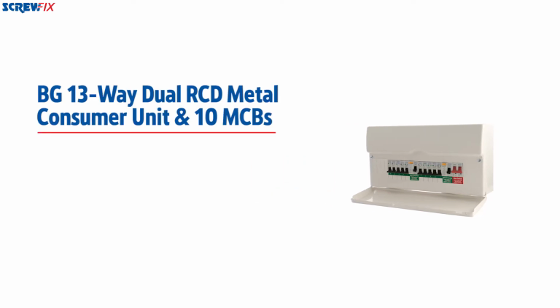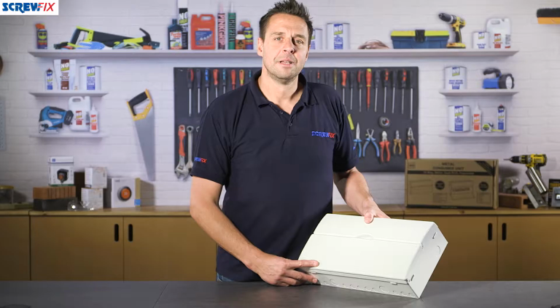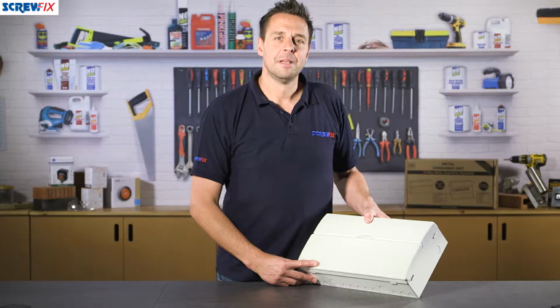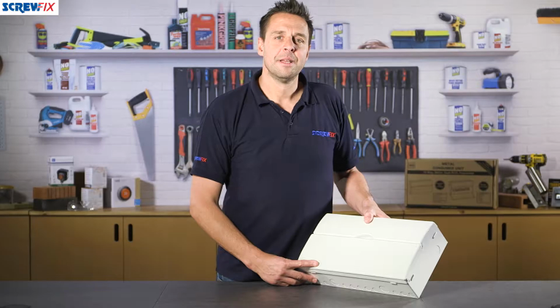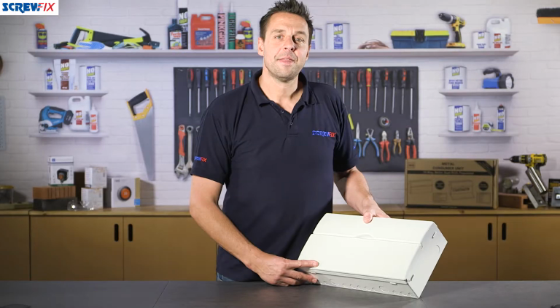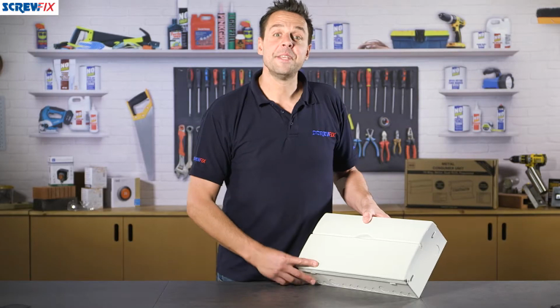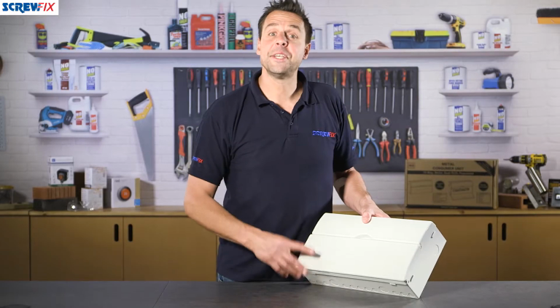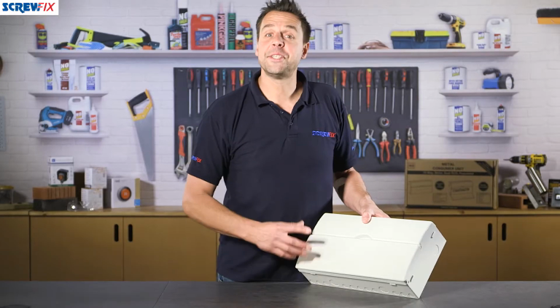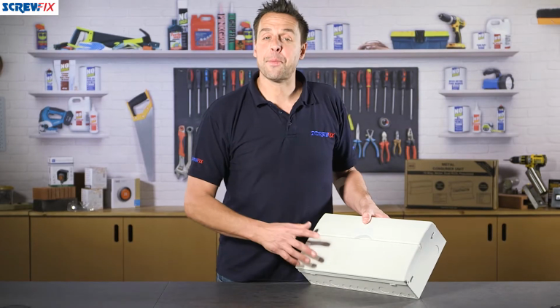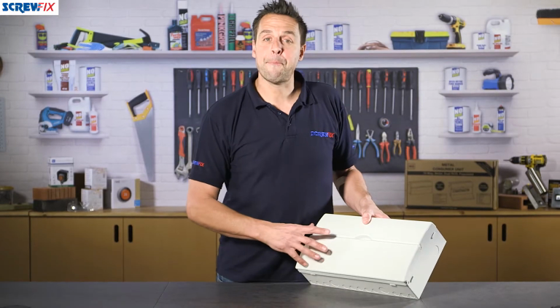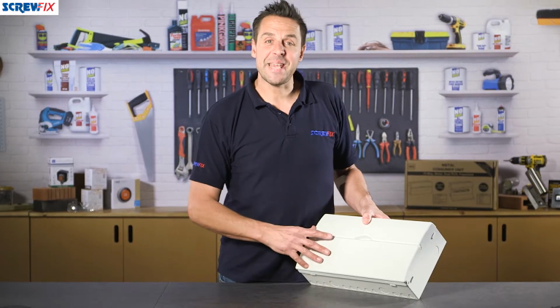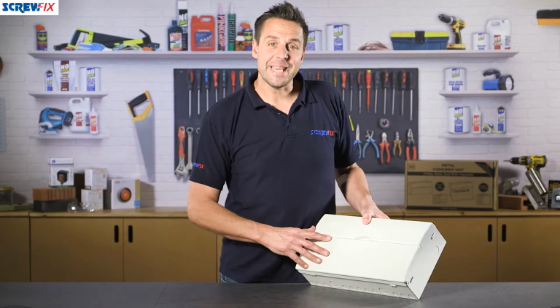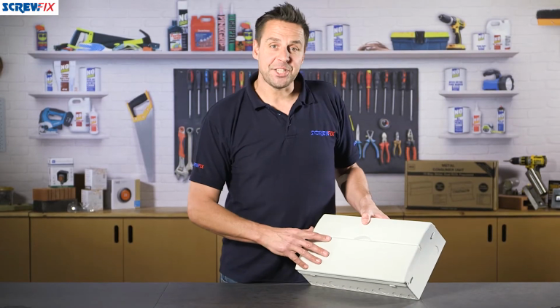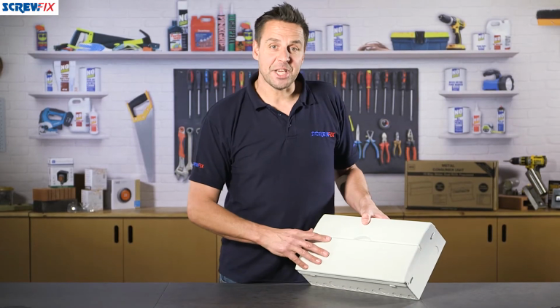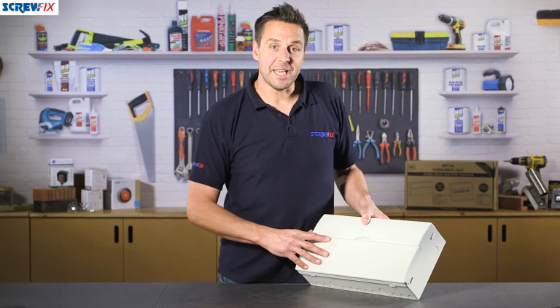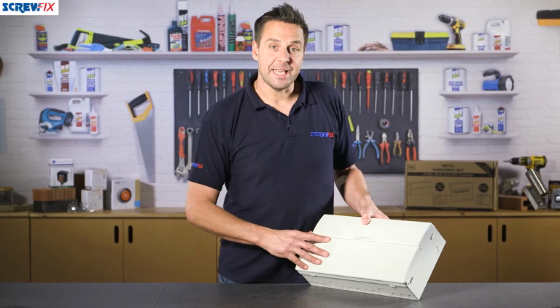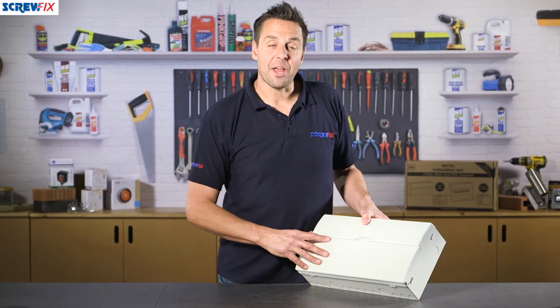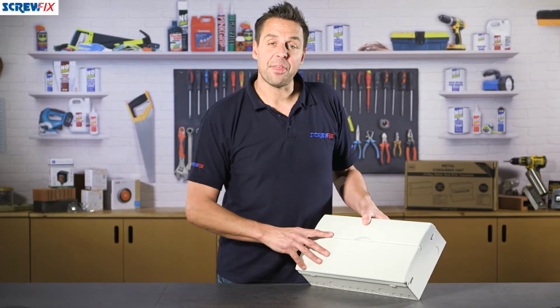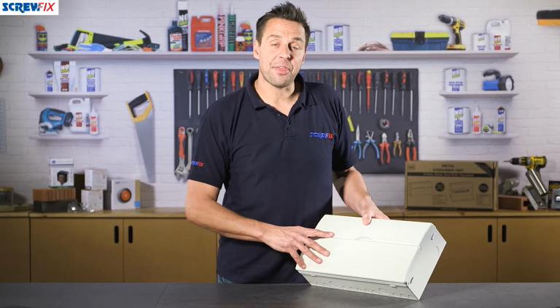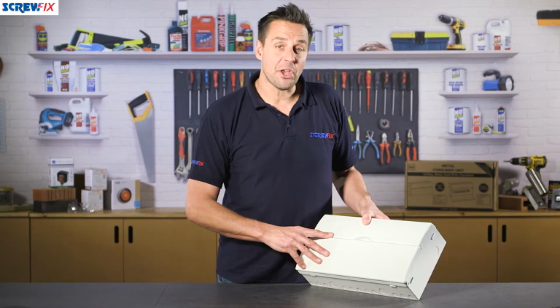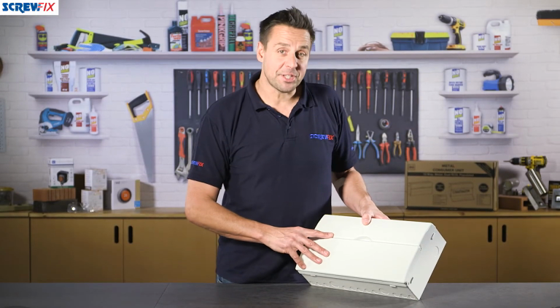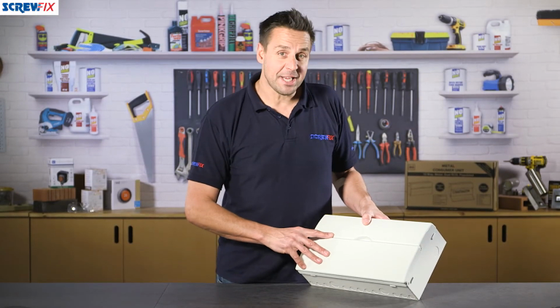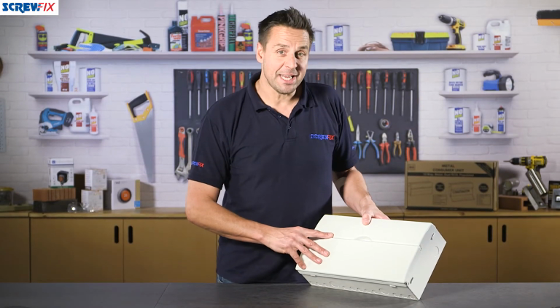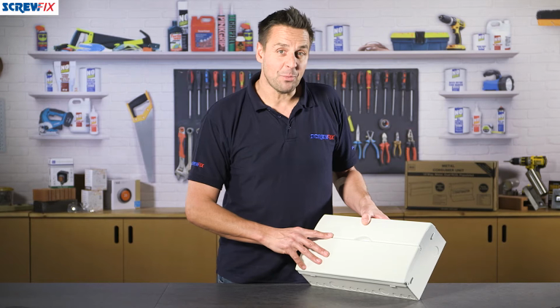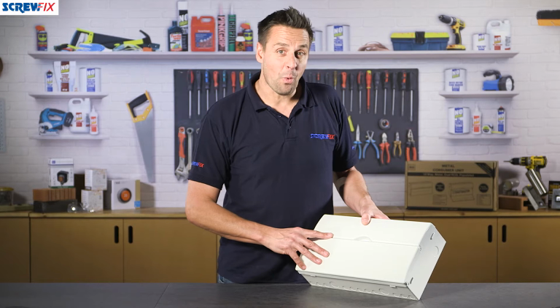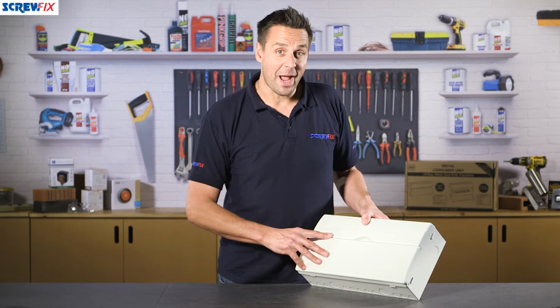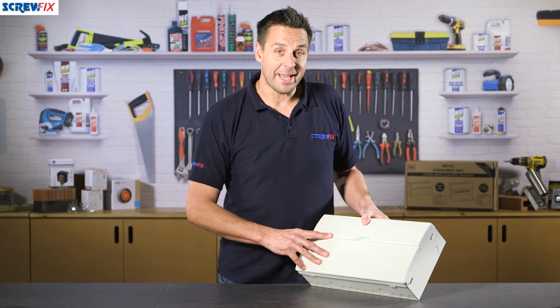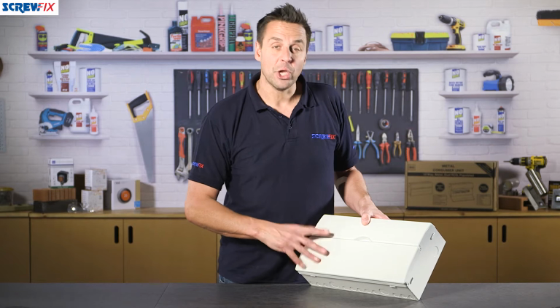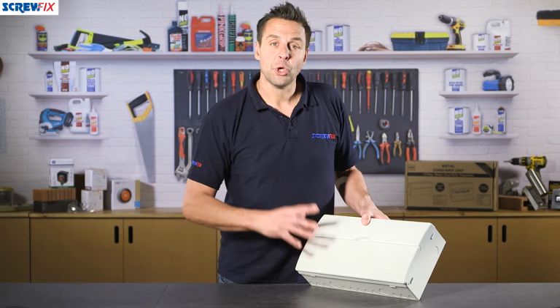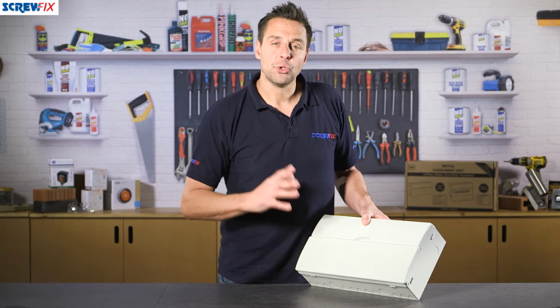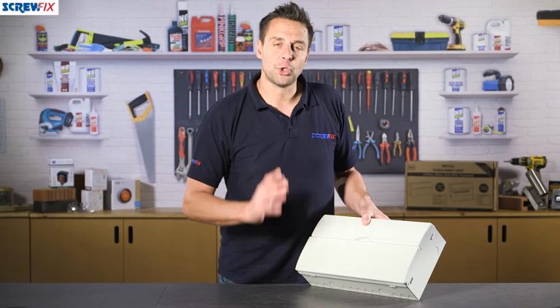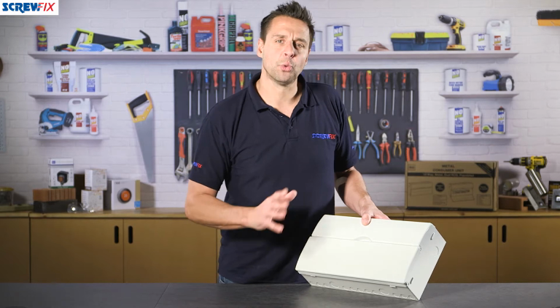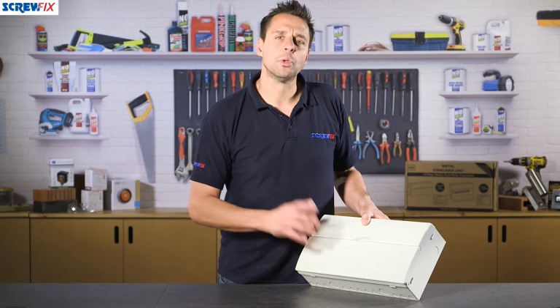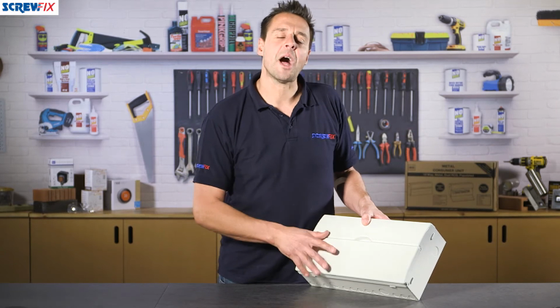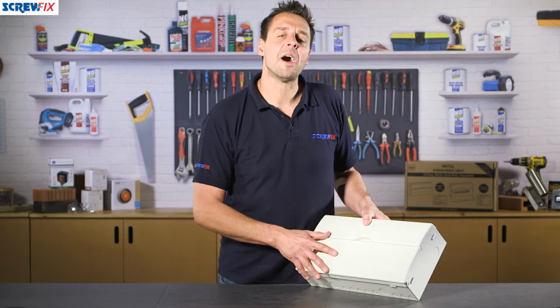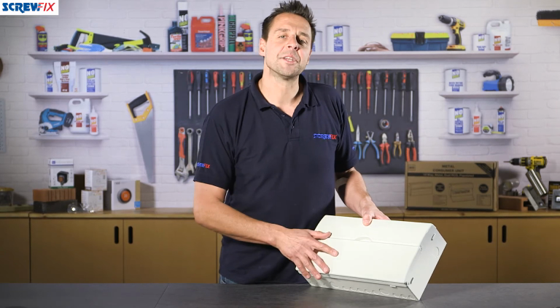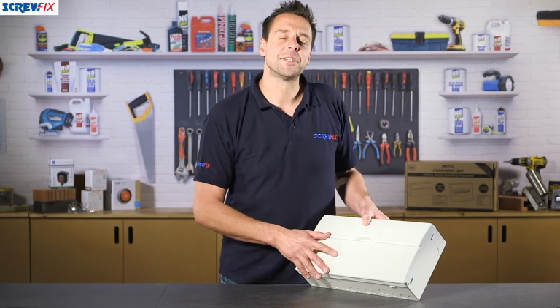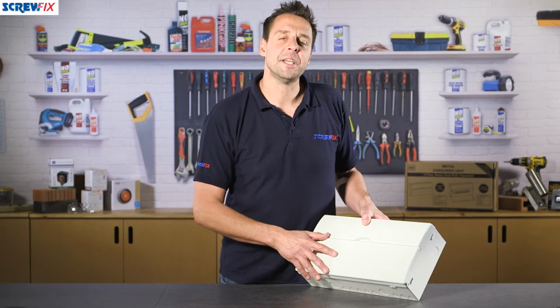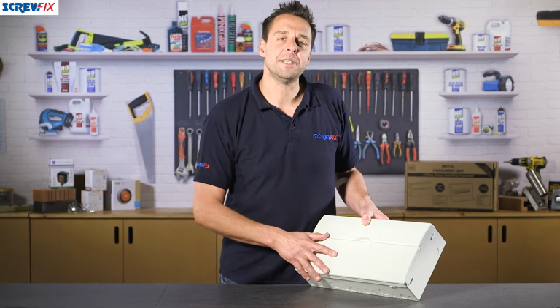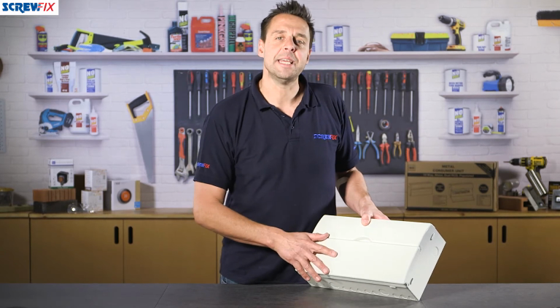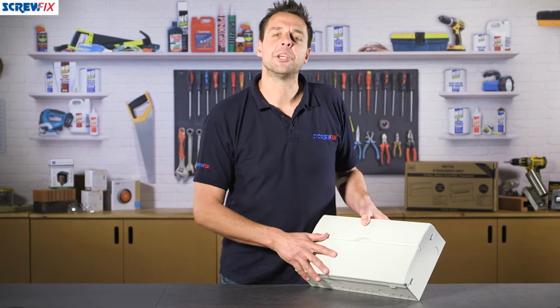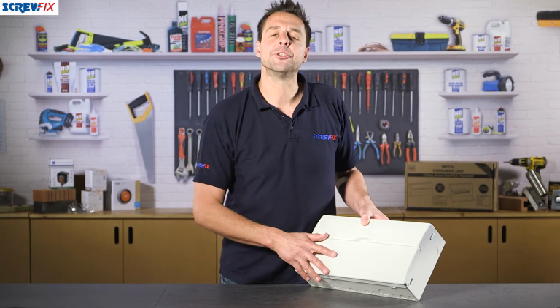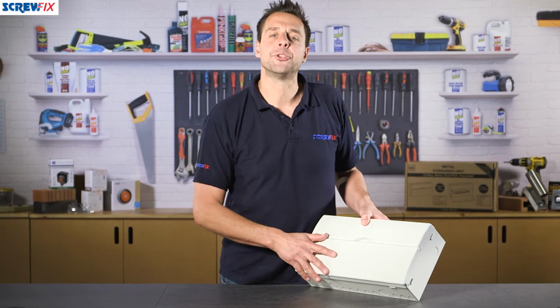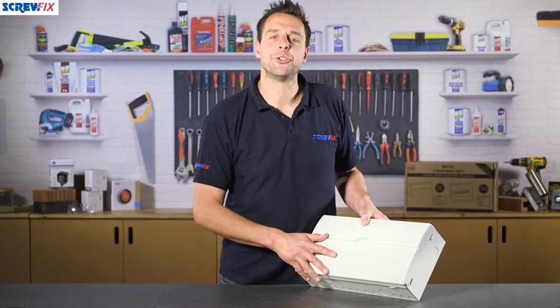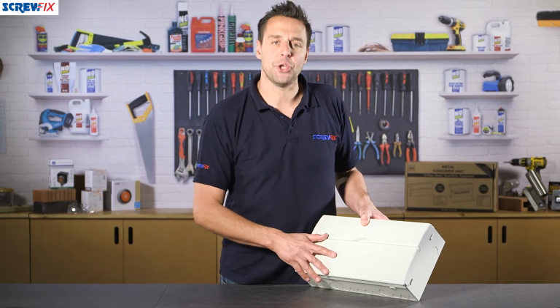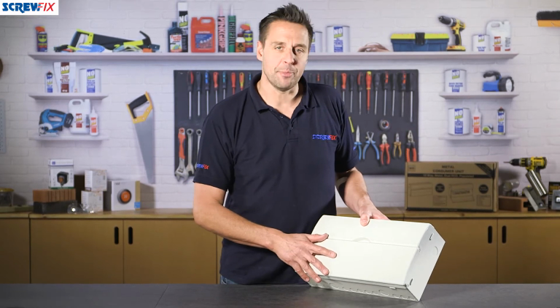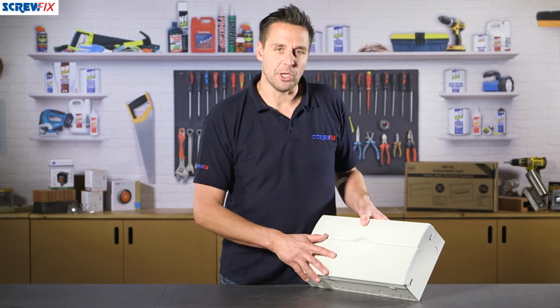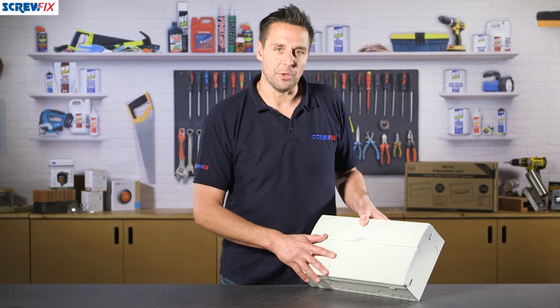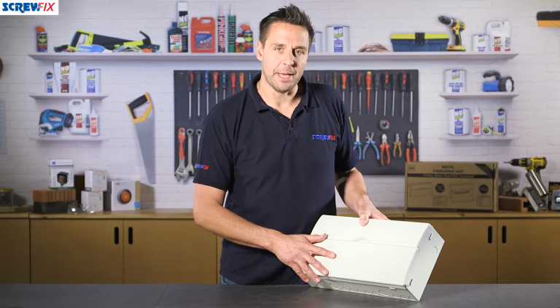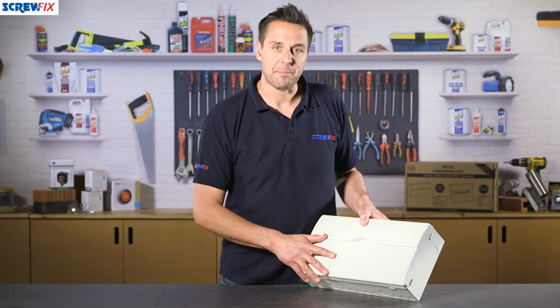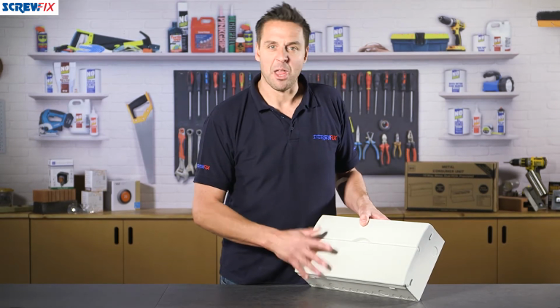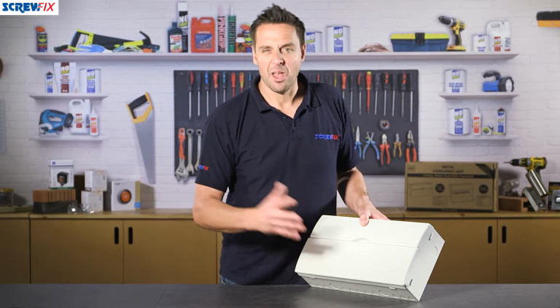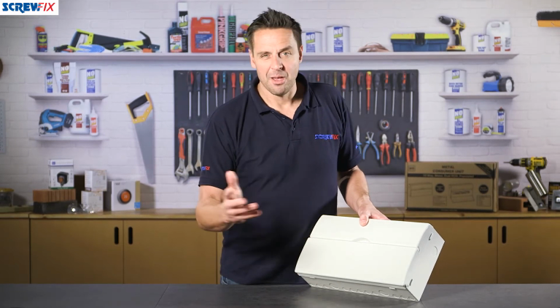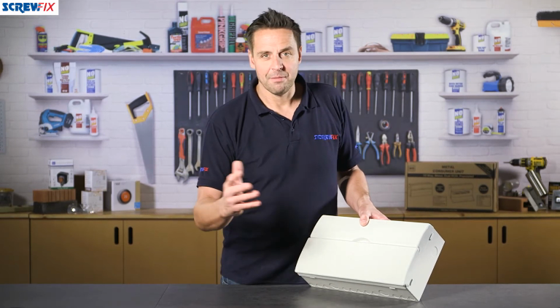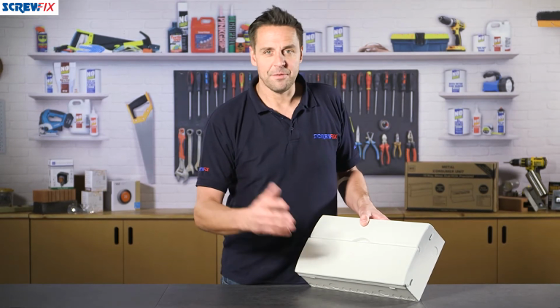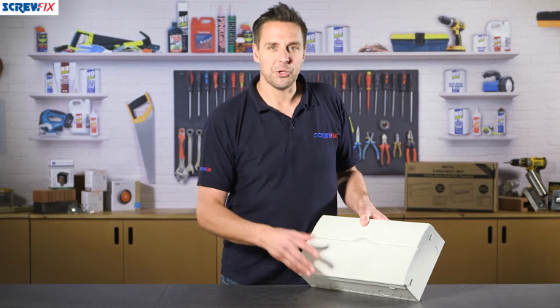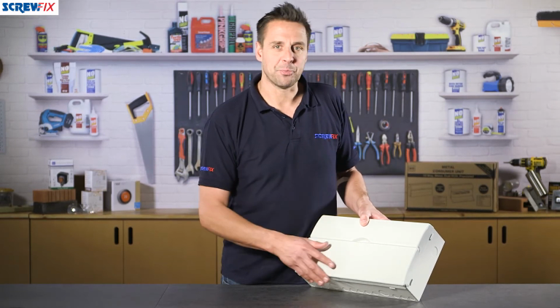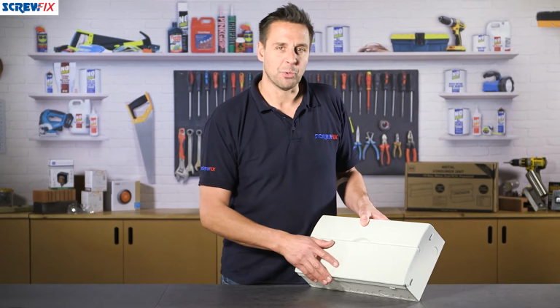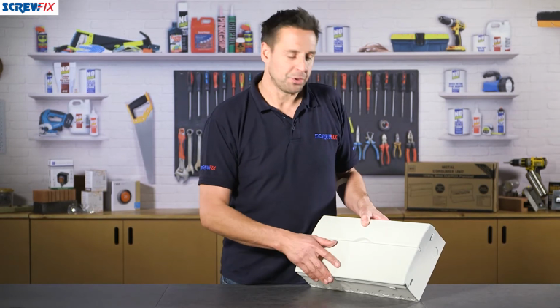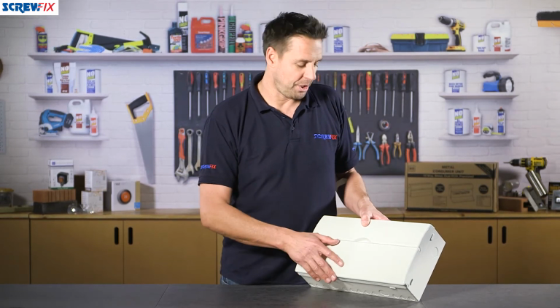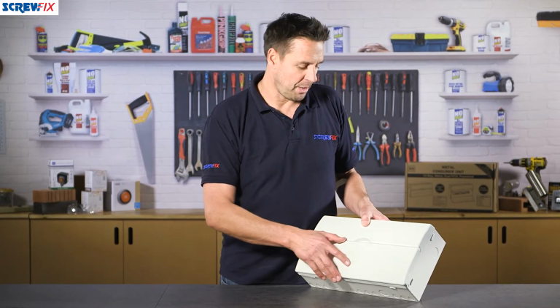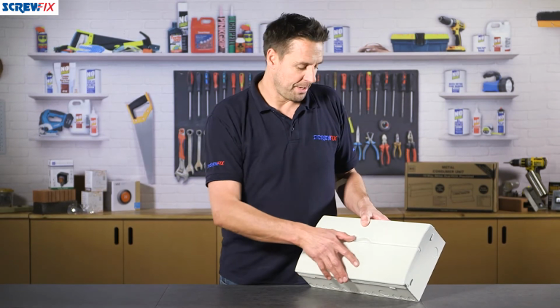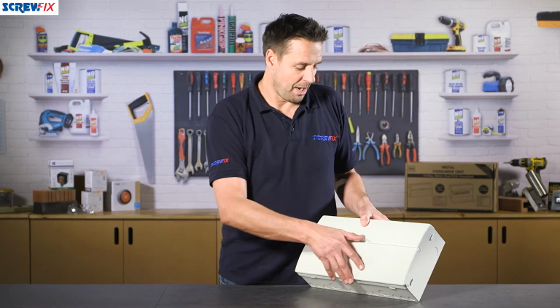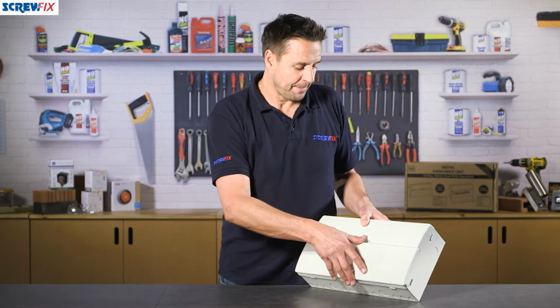This is the BG 13 way dual RCD consumer unit — fuse board to you and I.